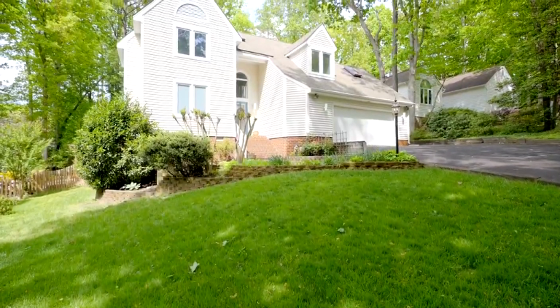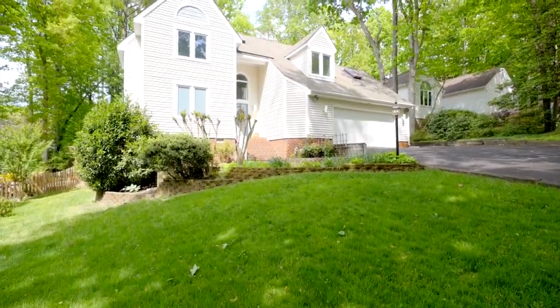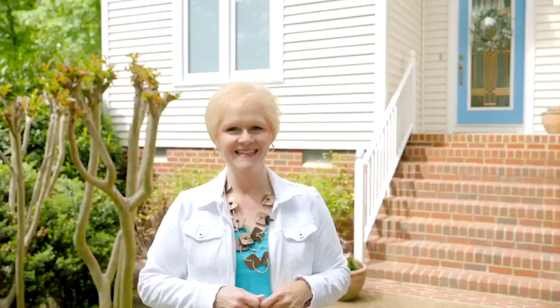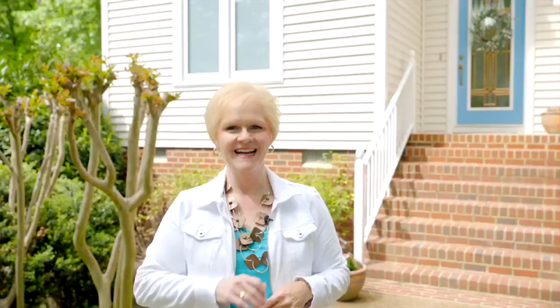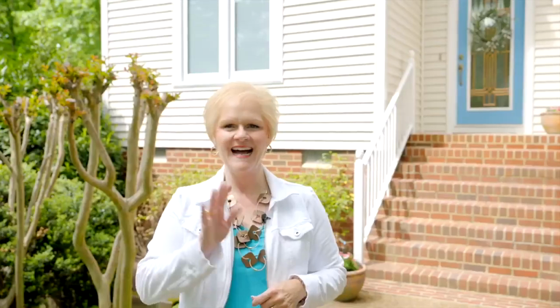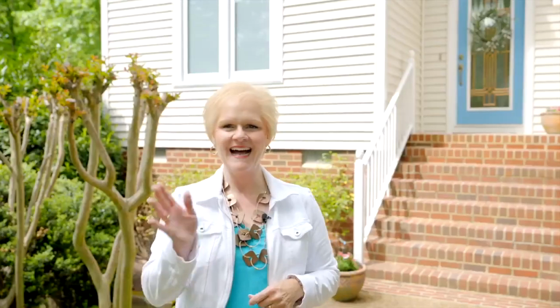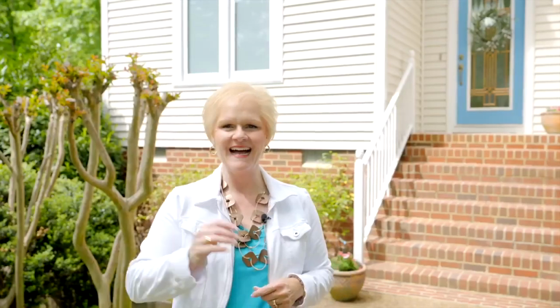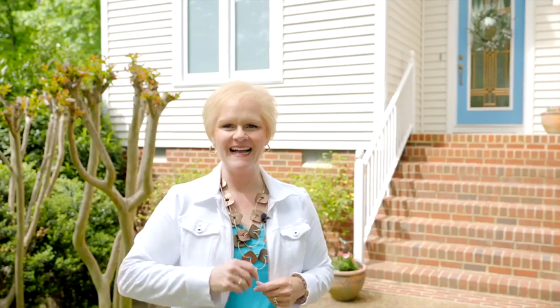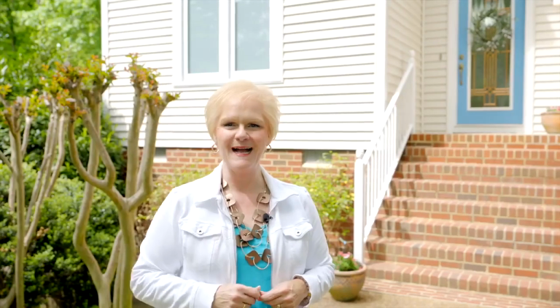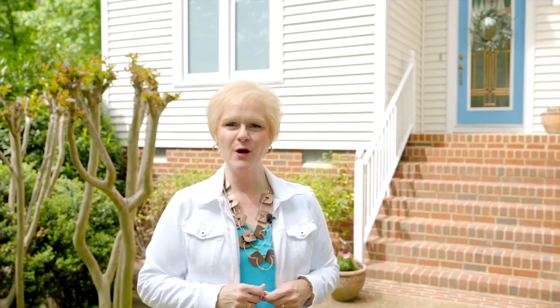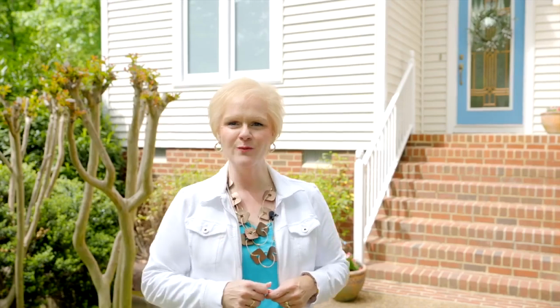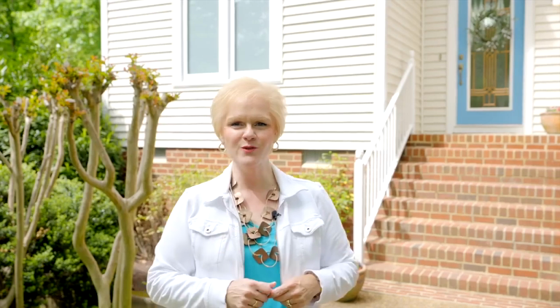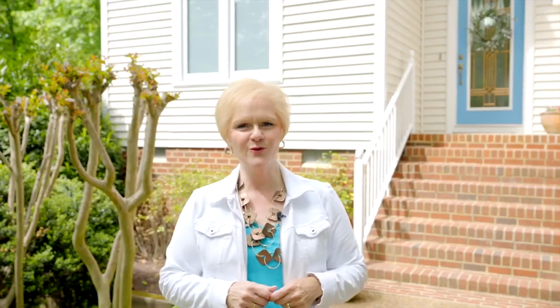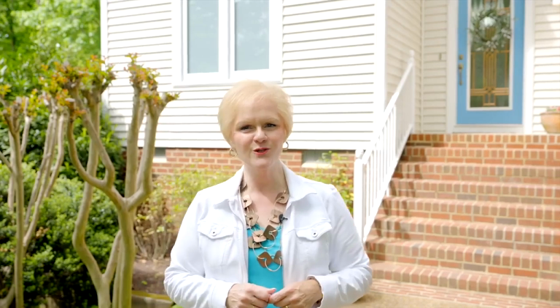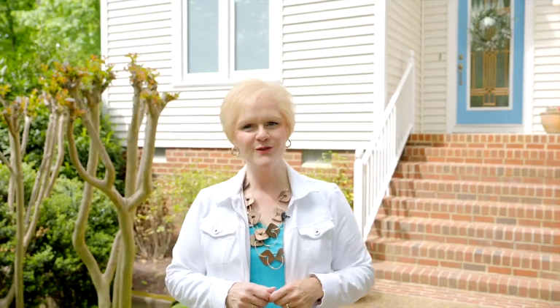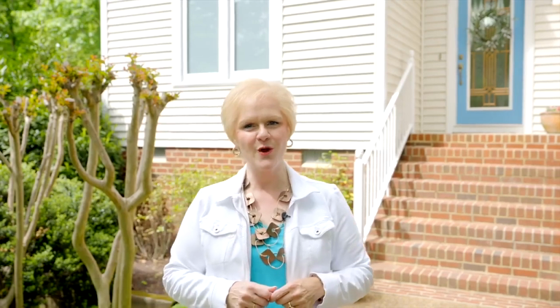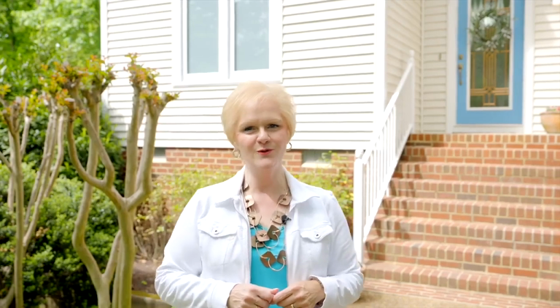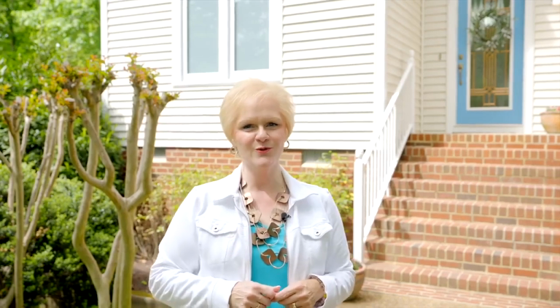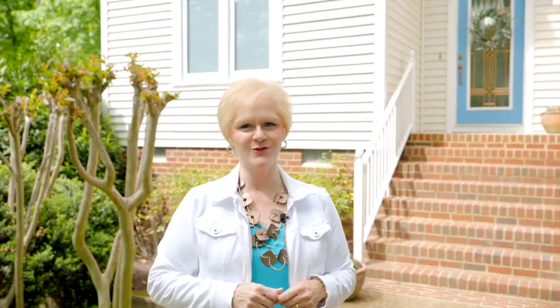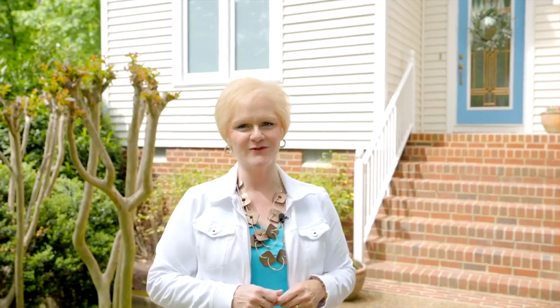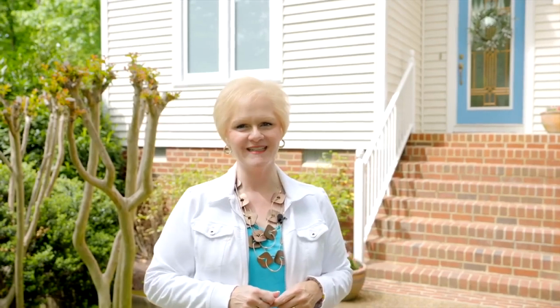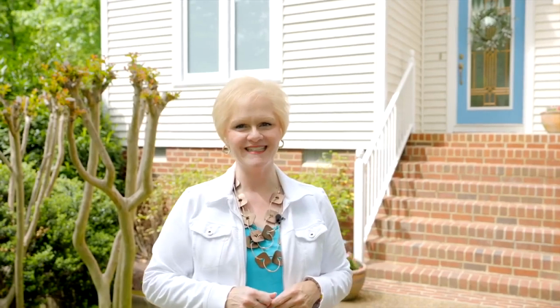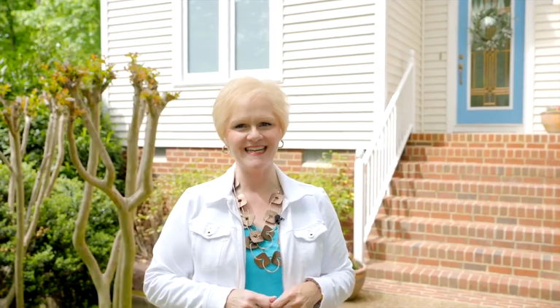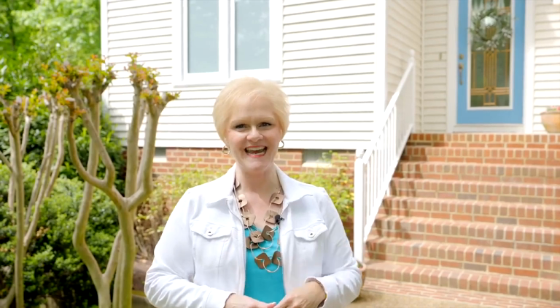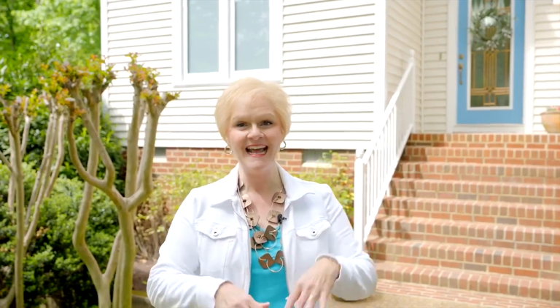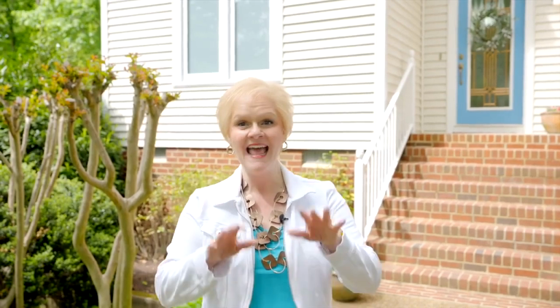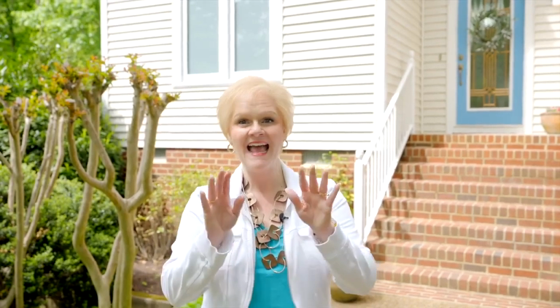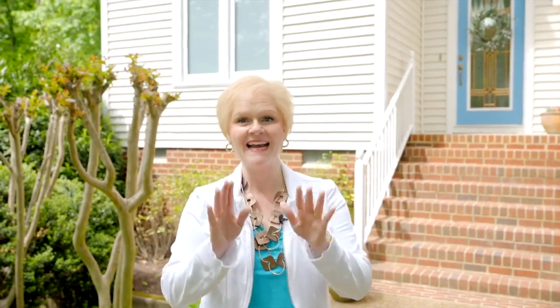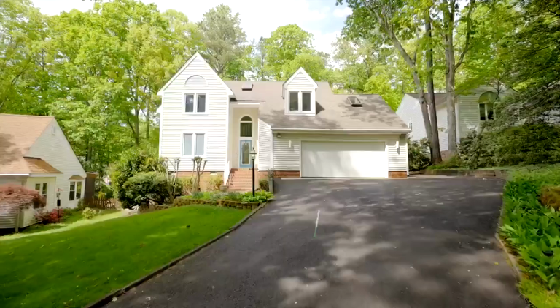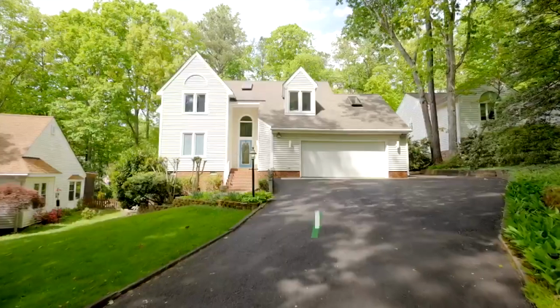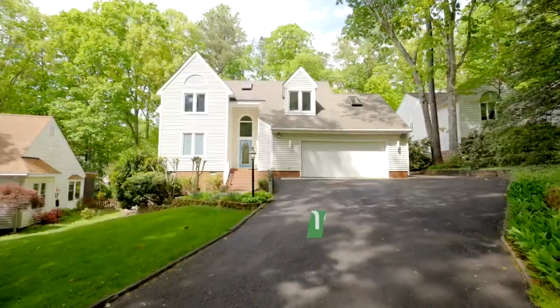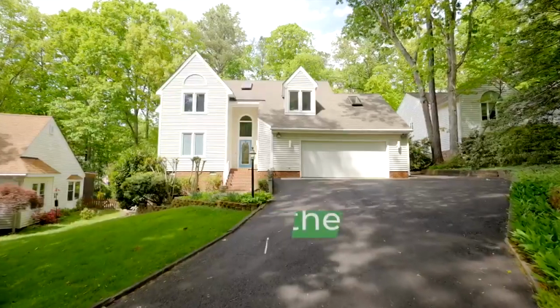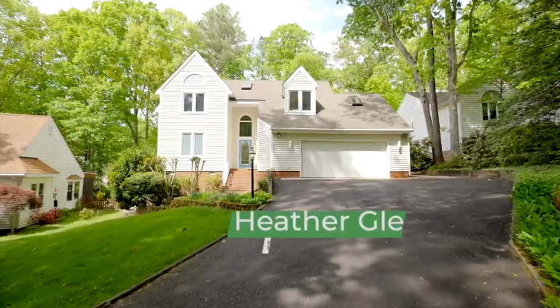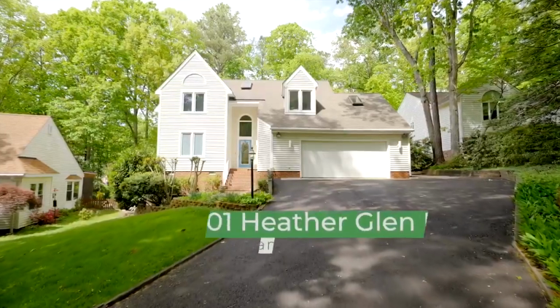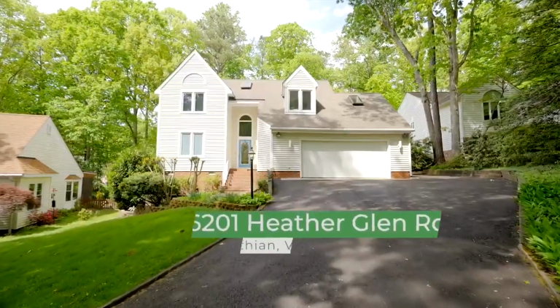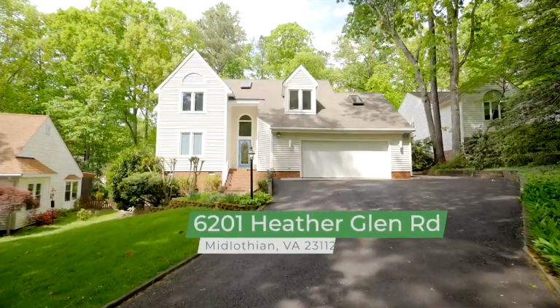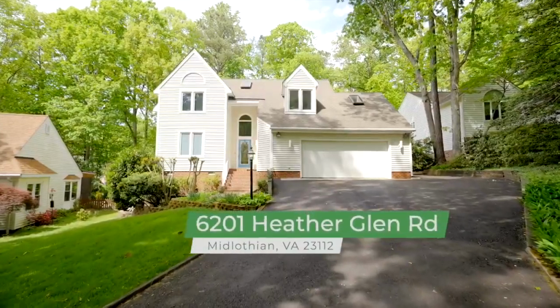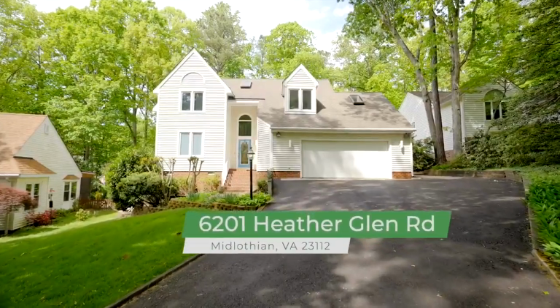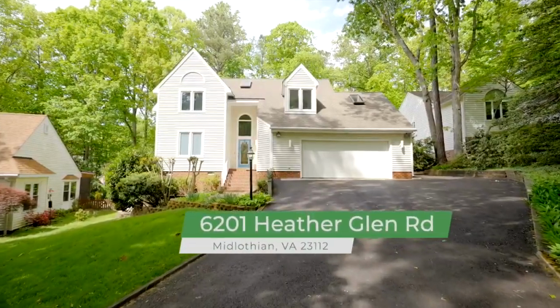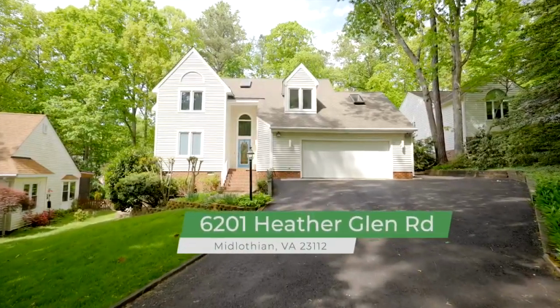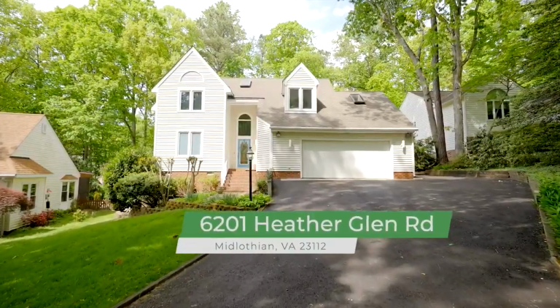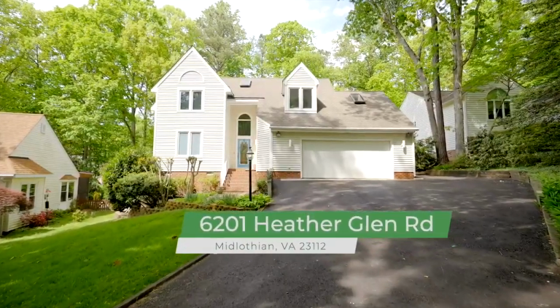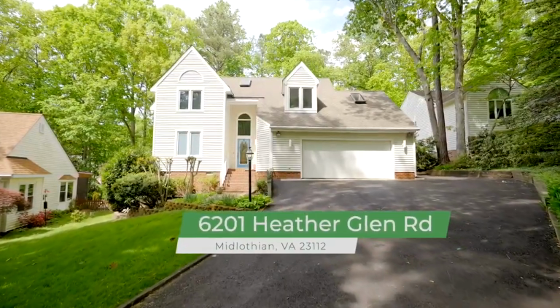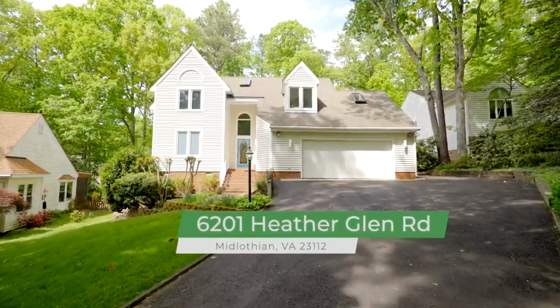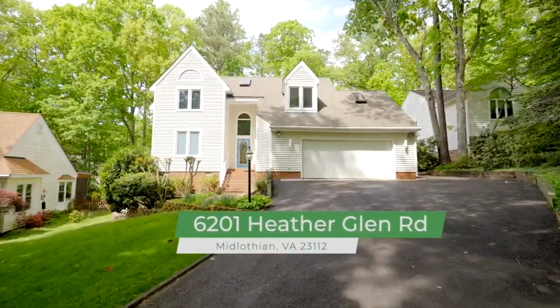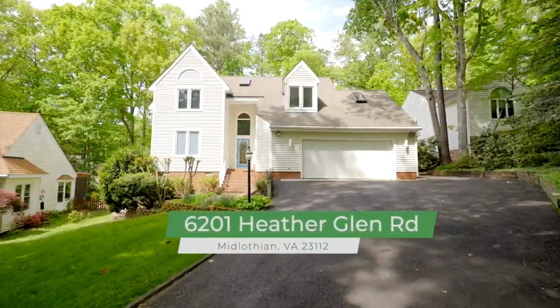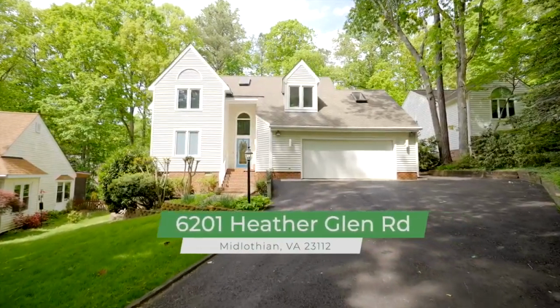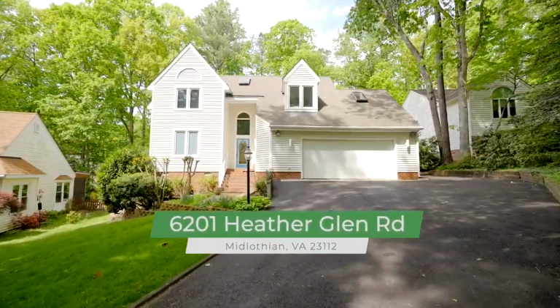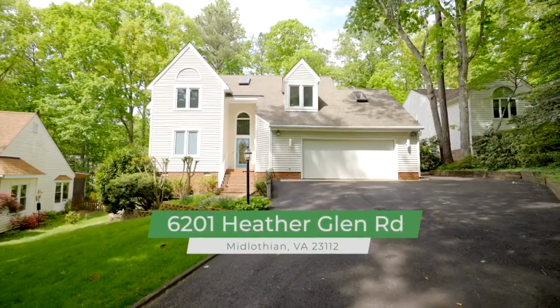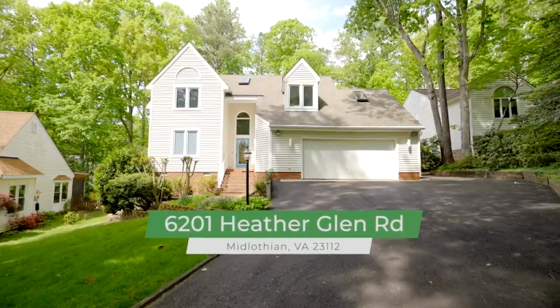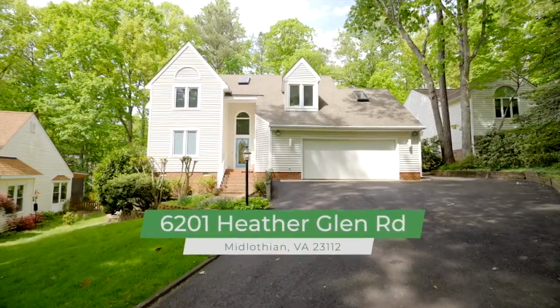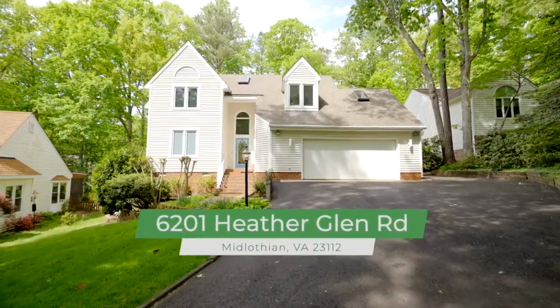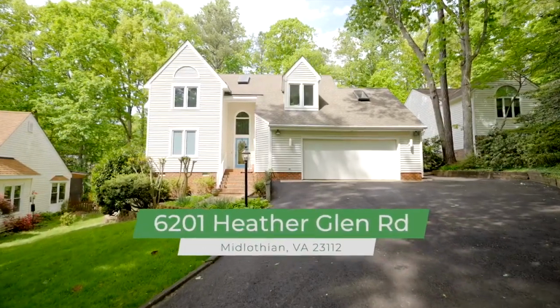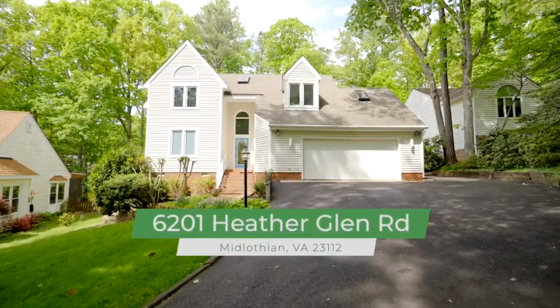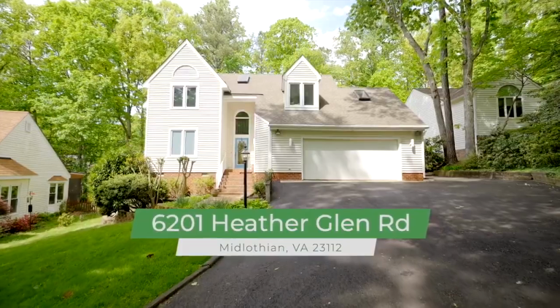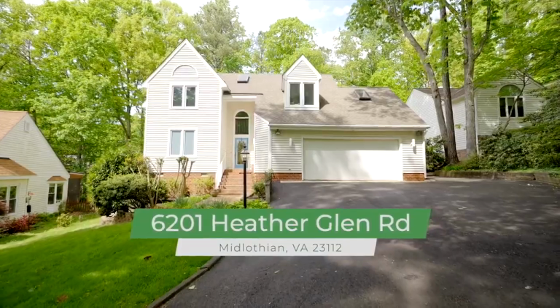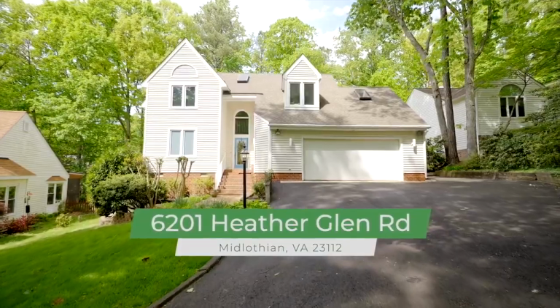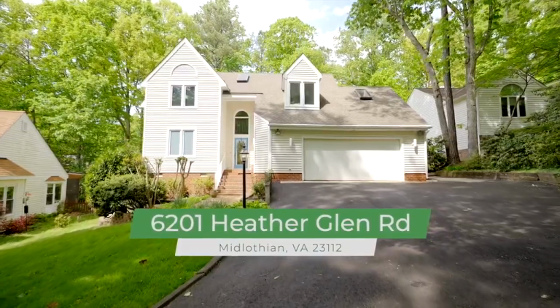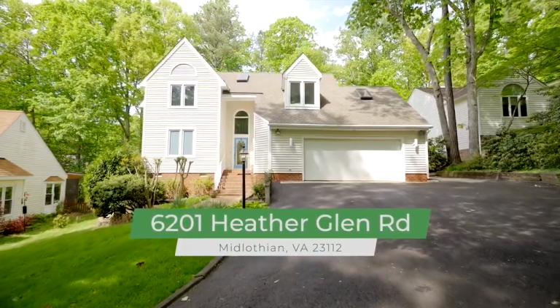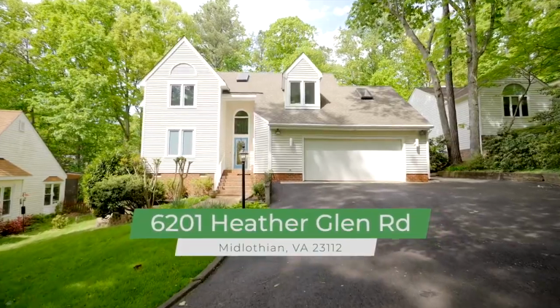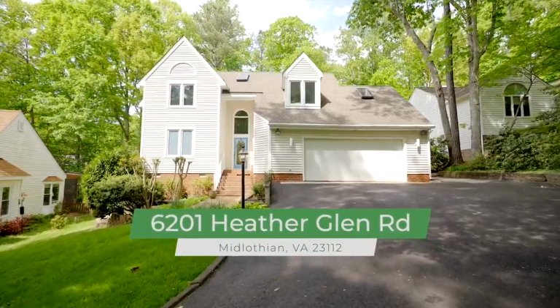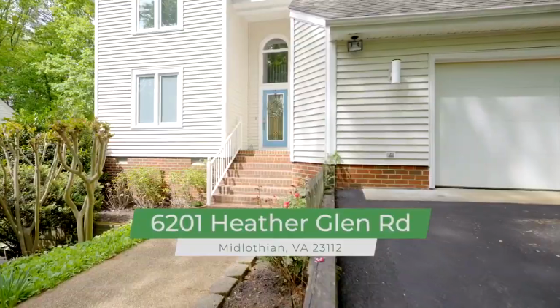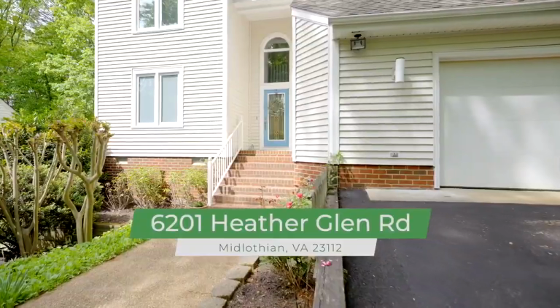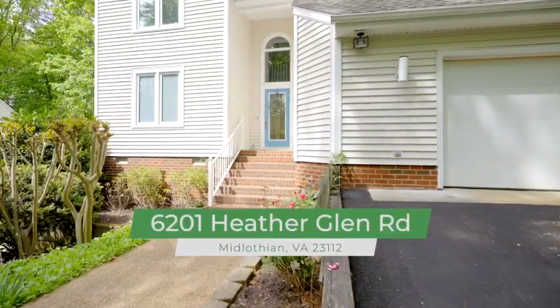Hi, I'm Hope George with Hope George Real Estate, and I can't wait to show you the five things I love about this listing.